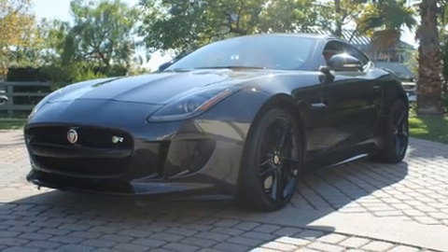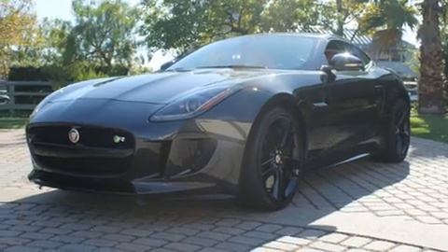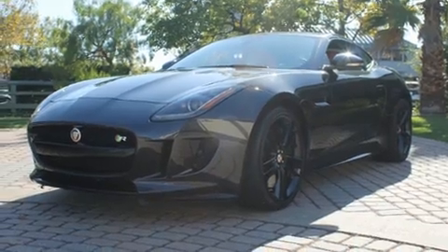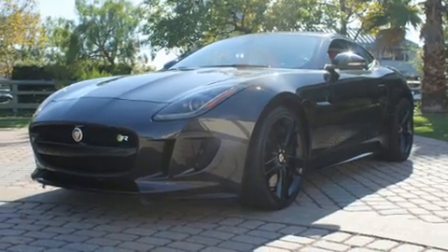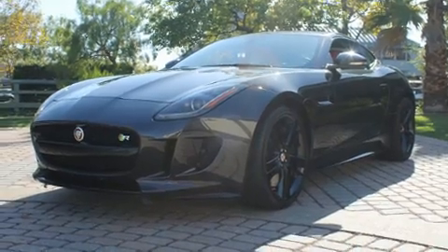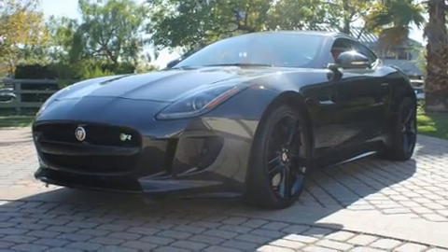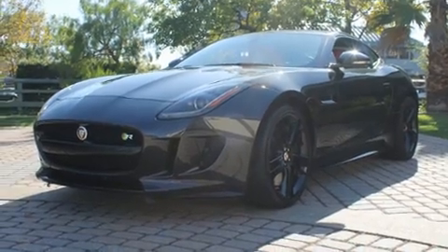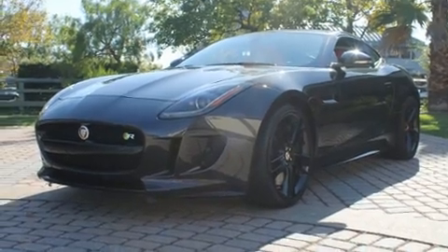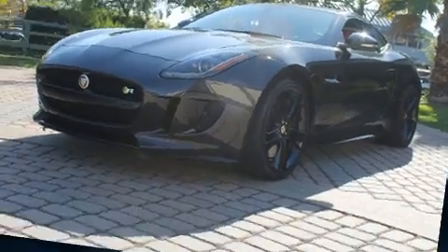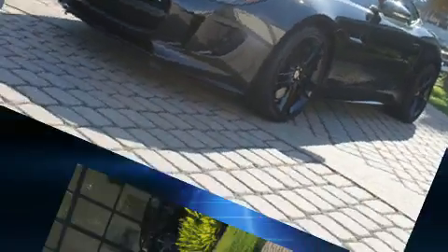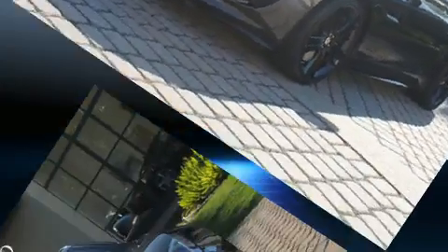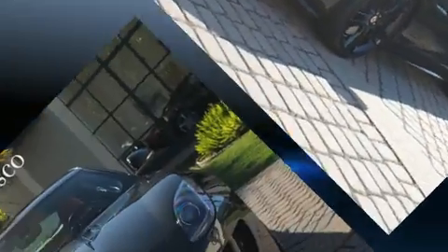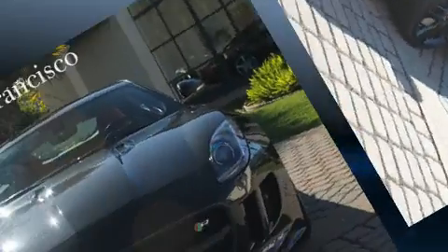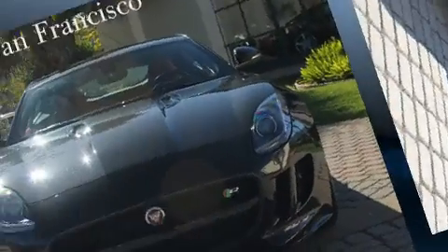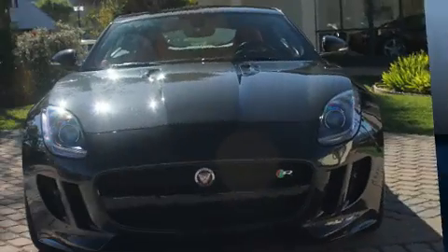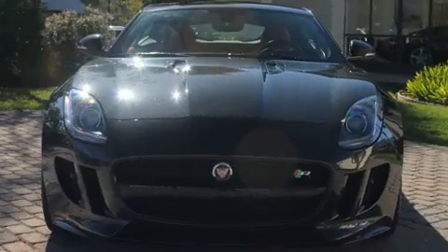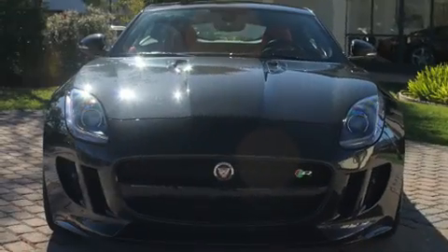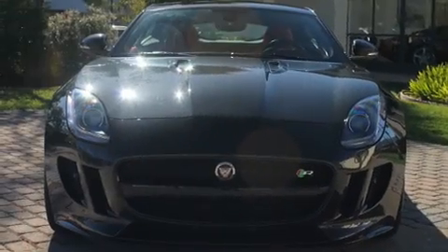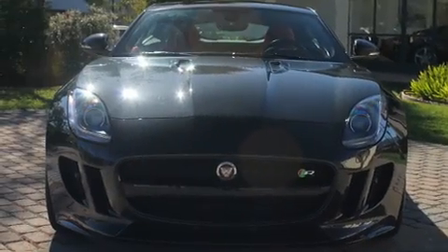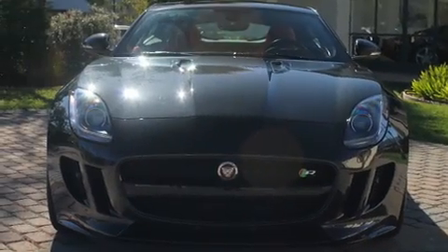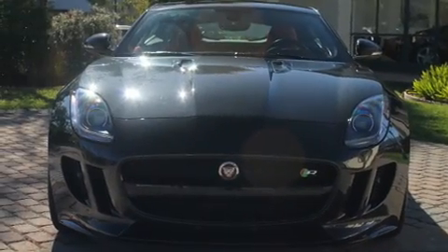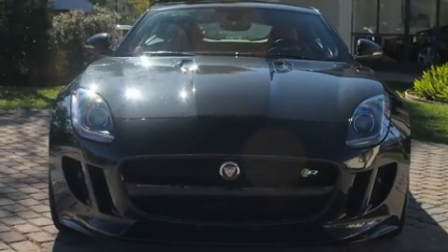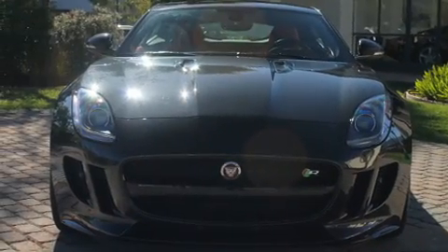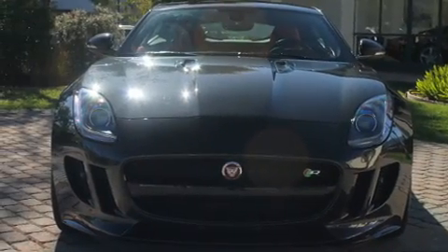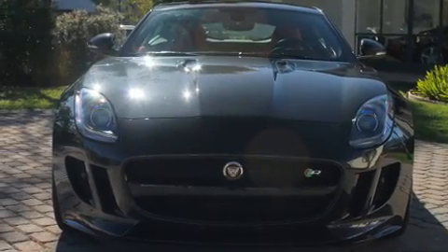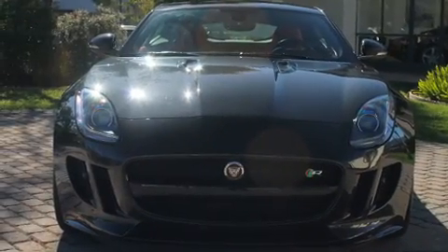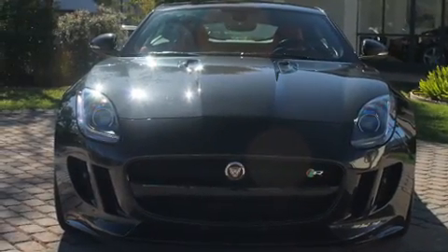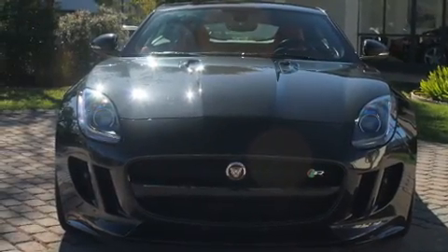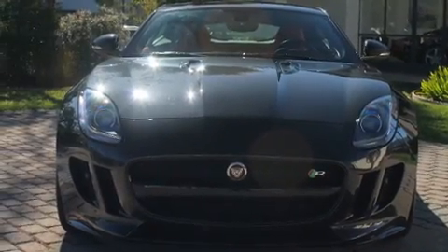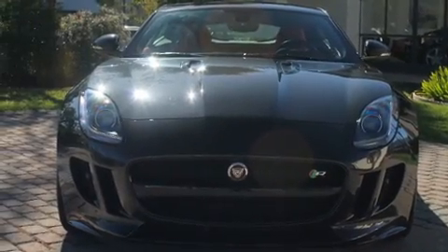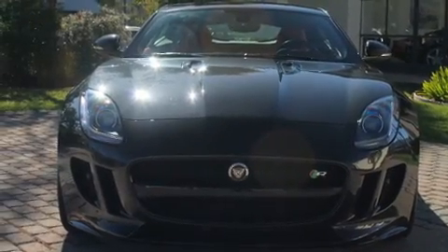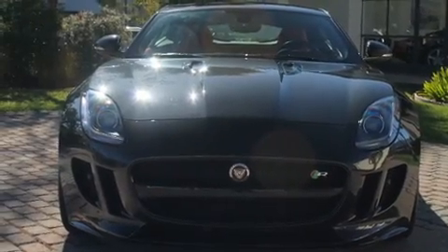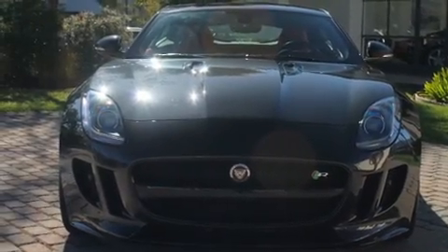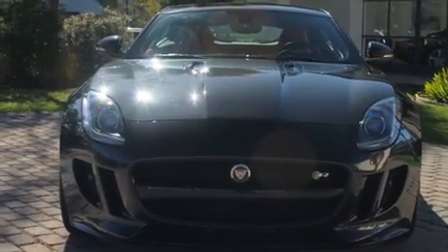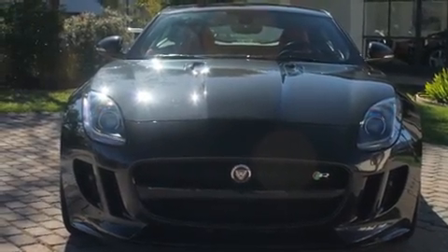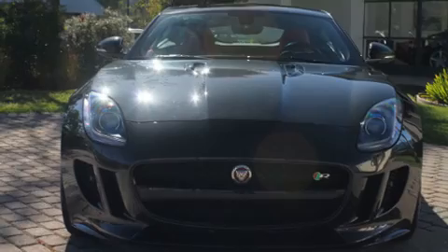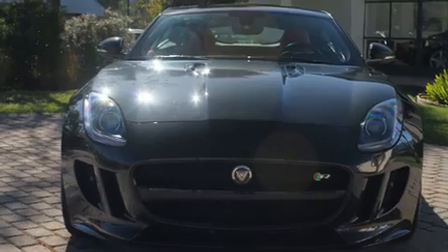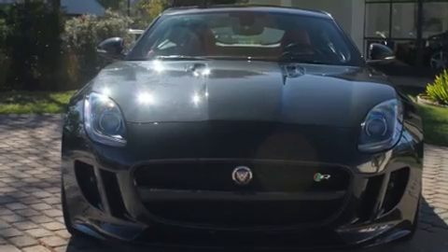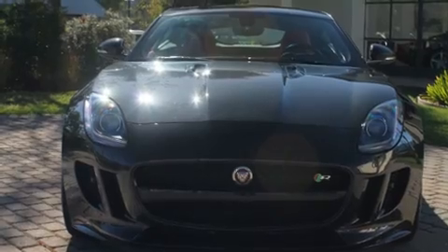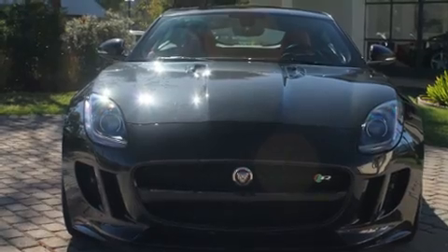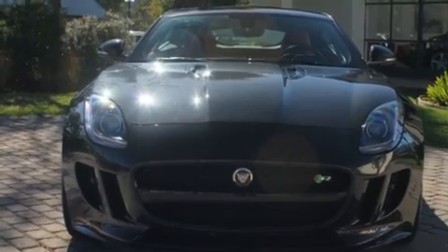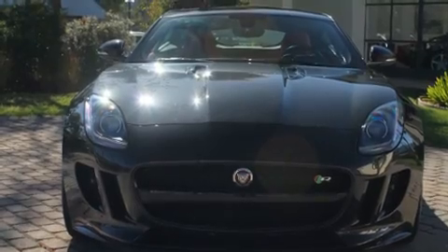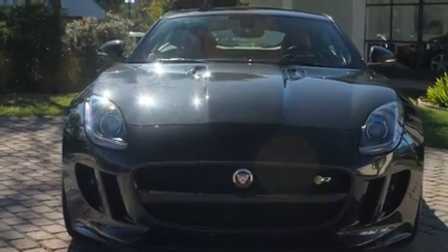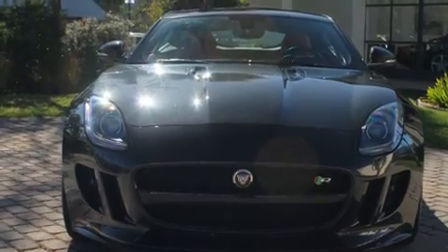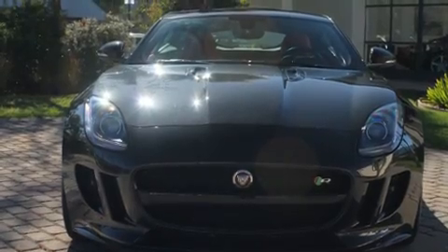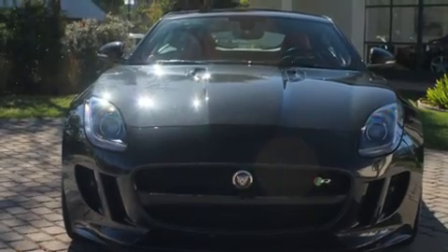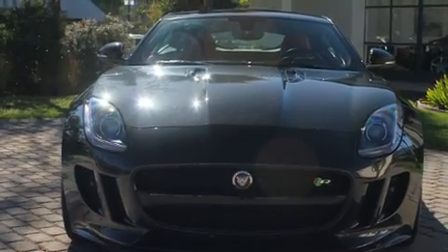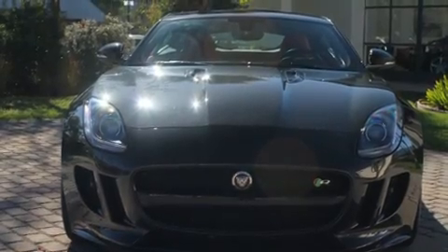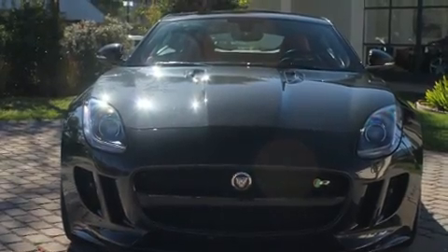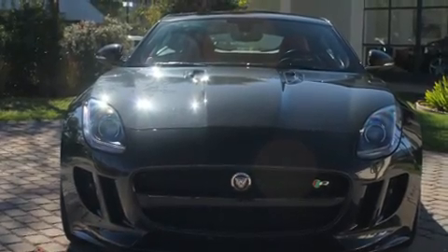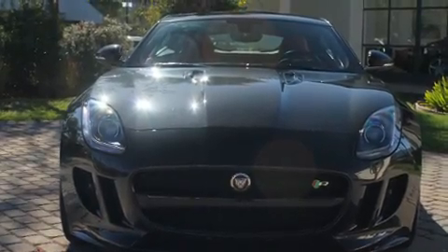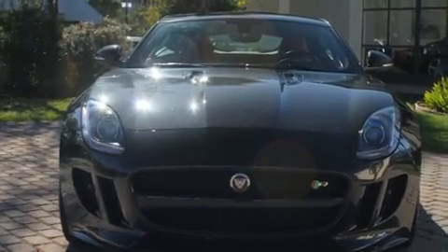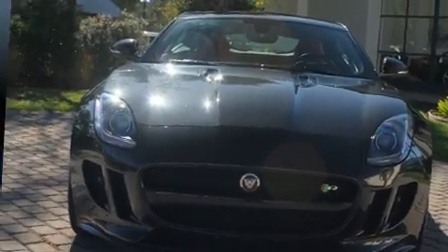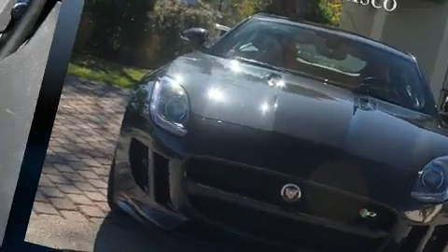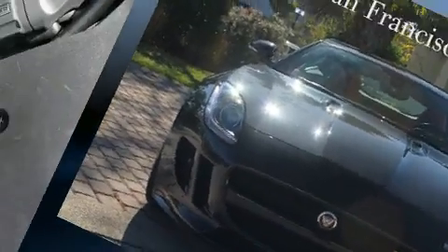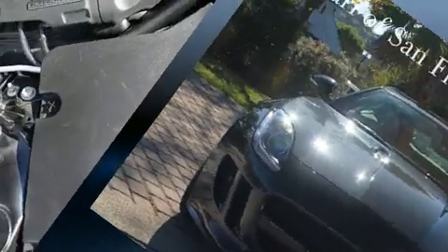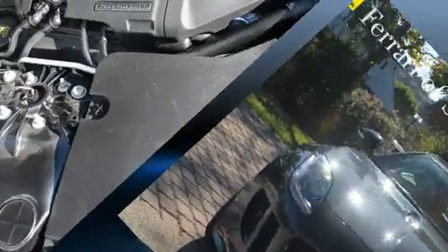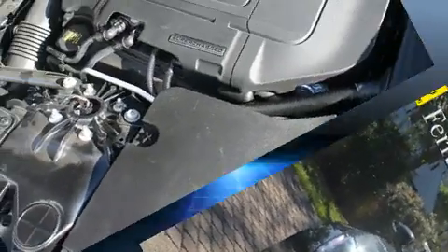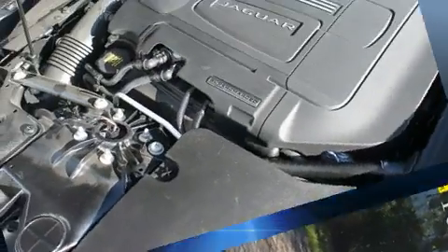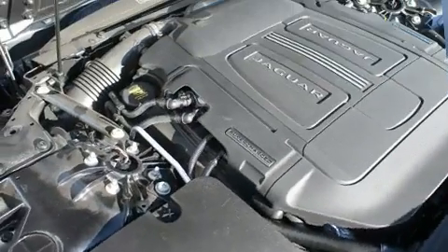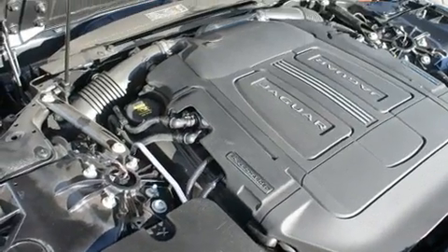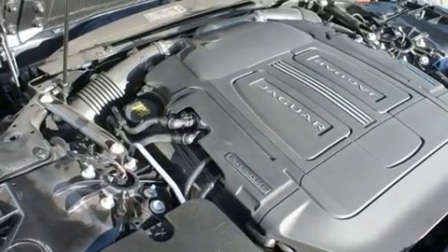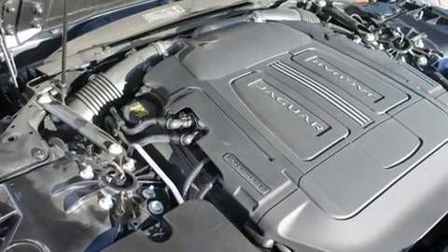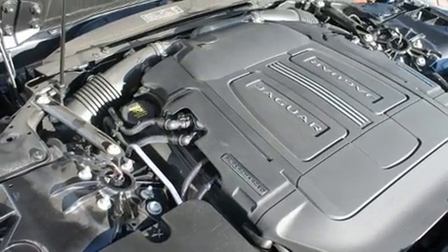Jaguar prioritized fit and finish as evidenced by a power seat, an outside temperature display, and seat memory.